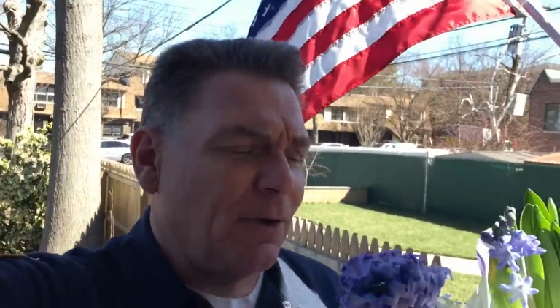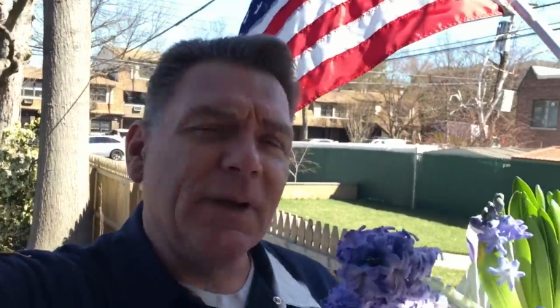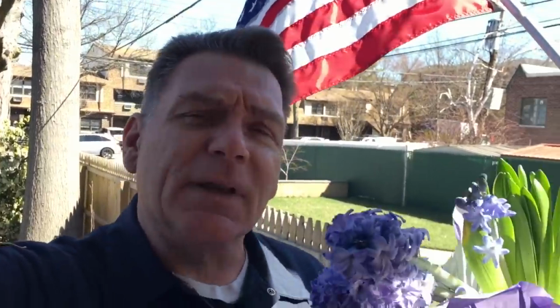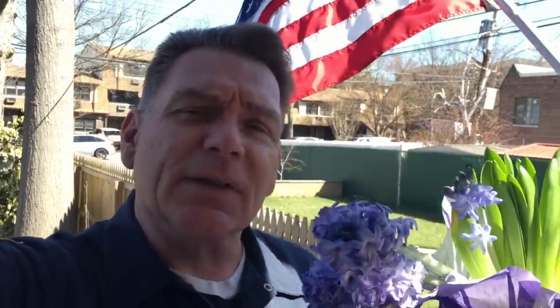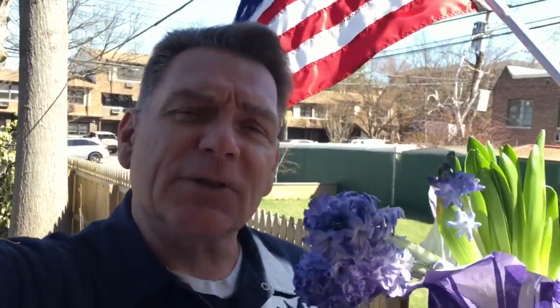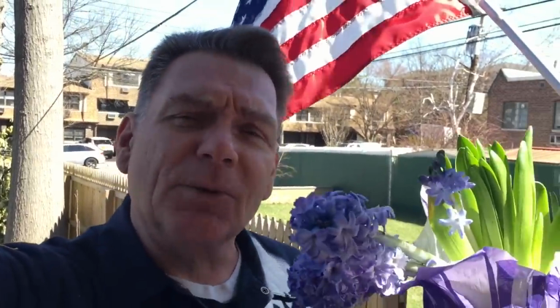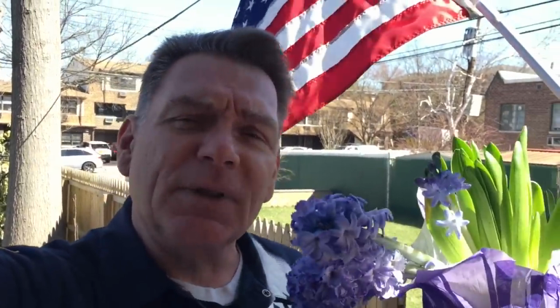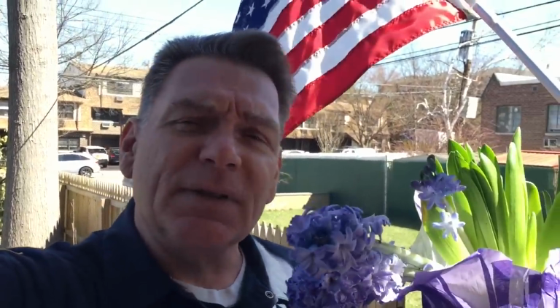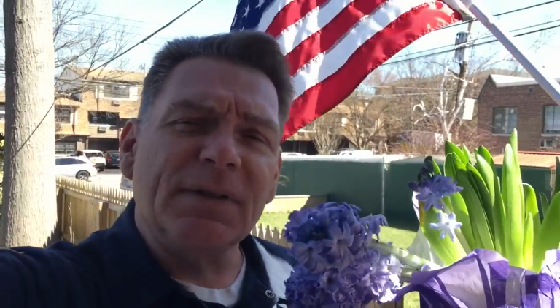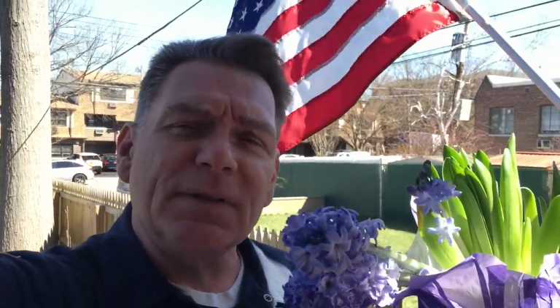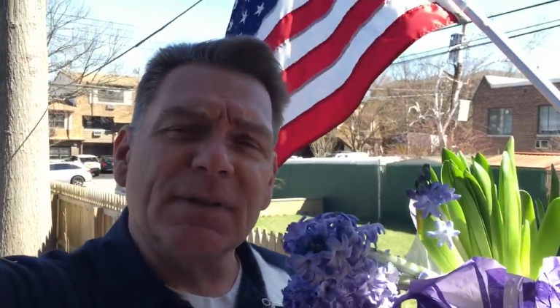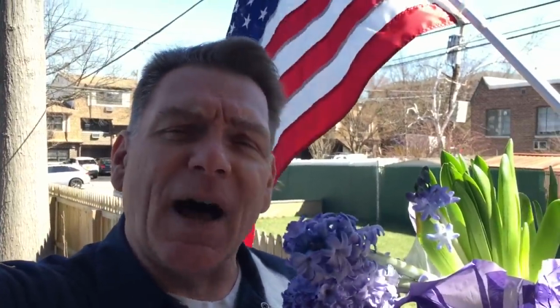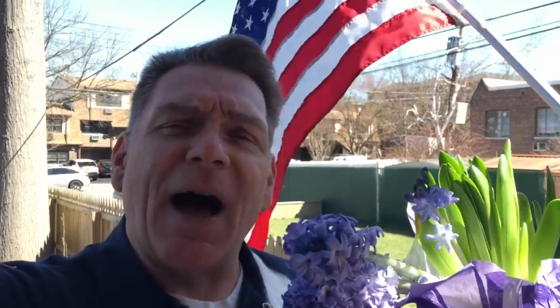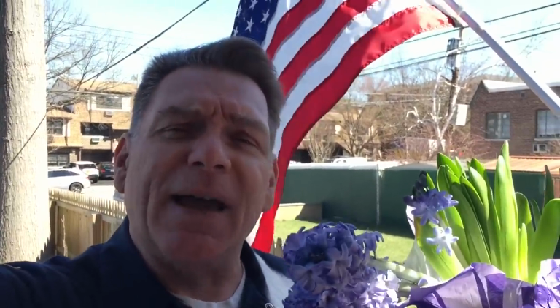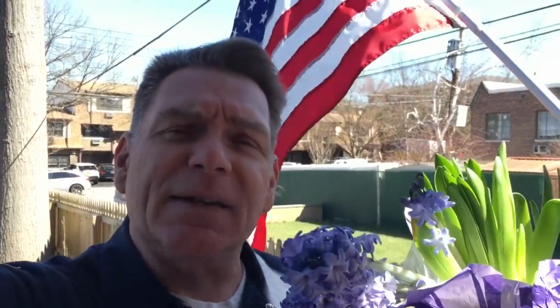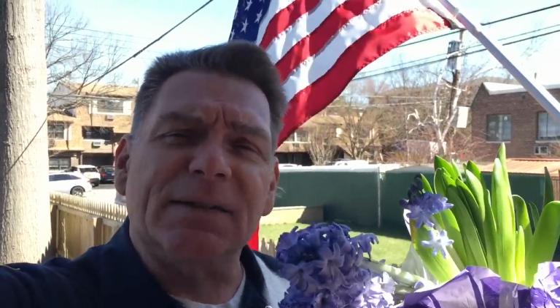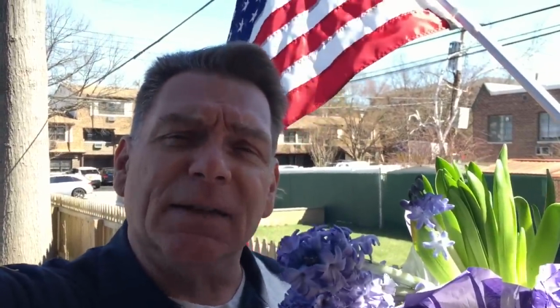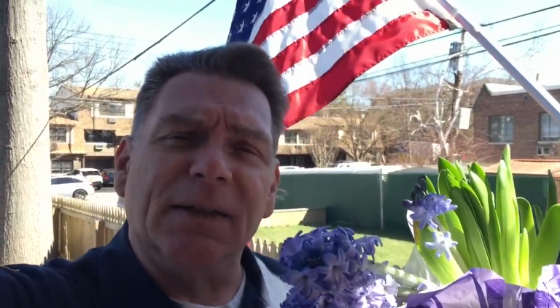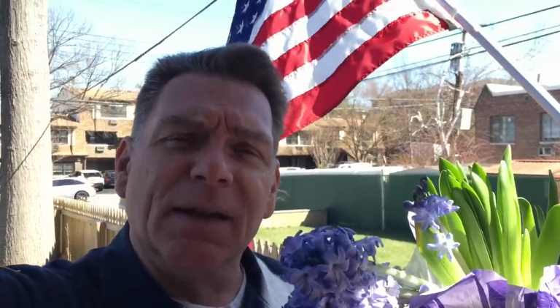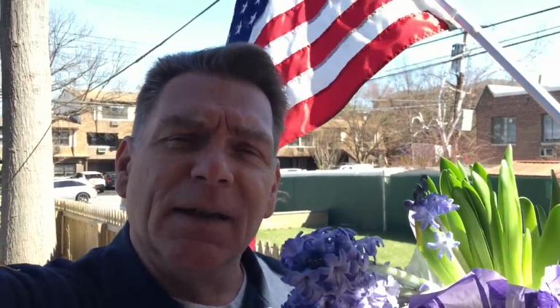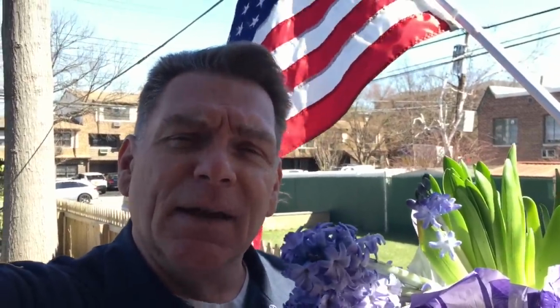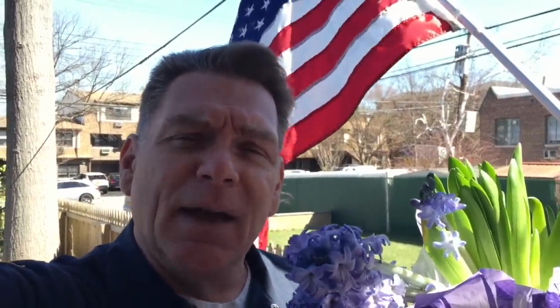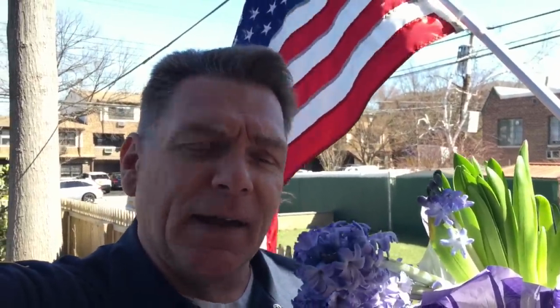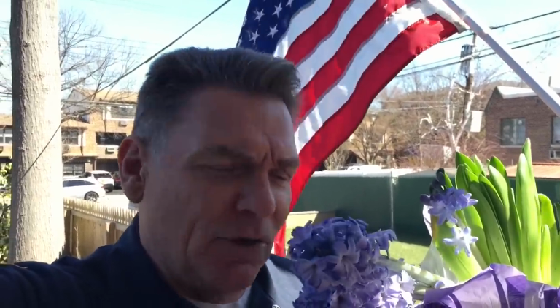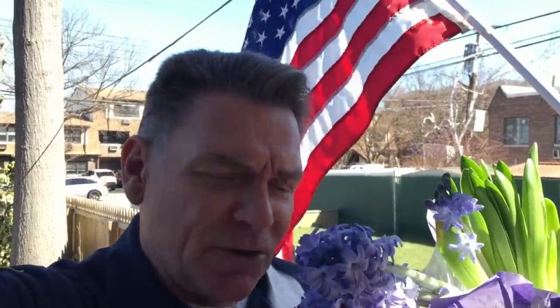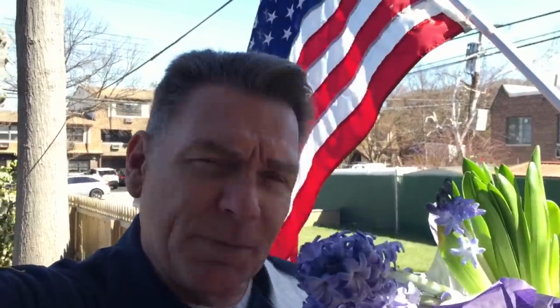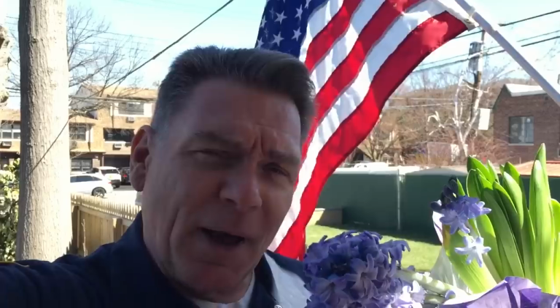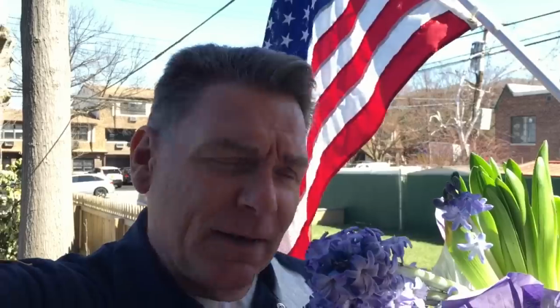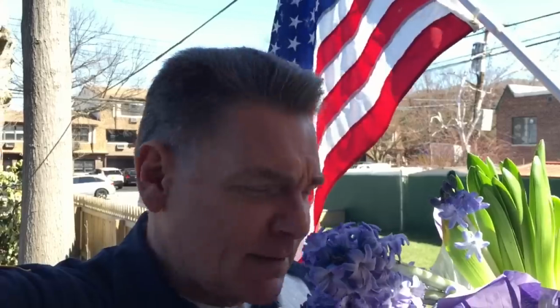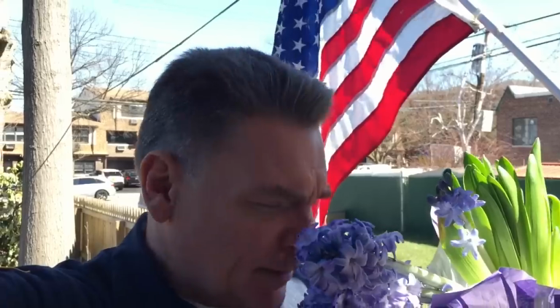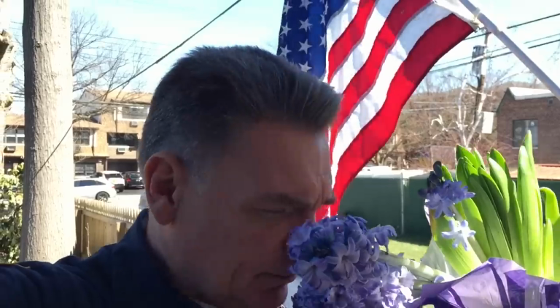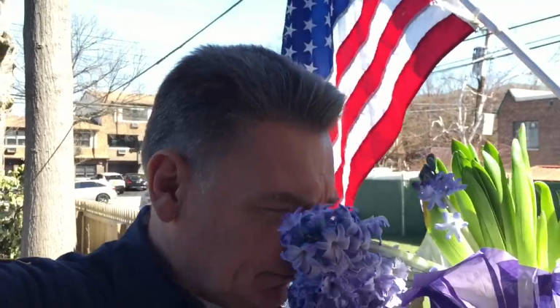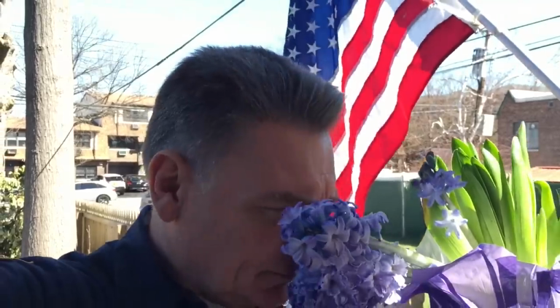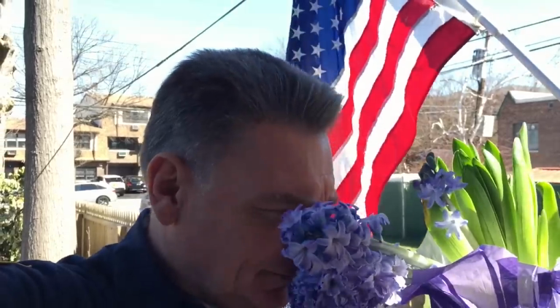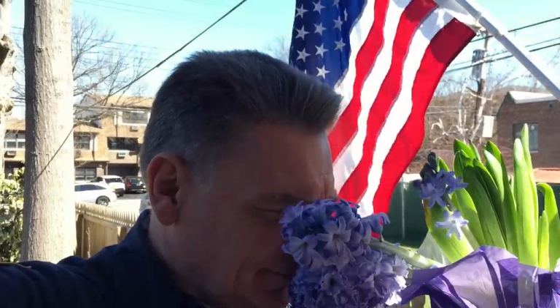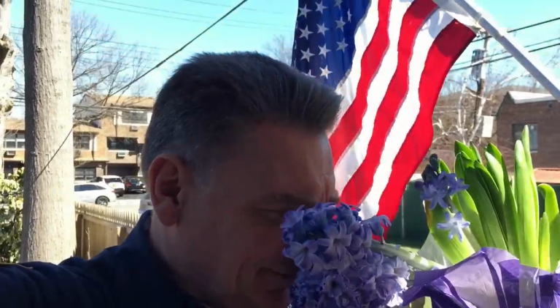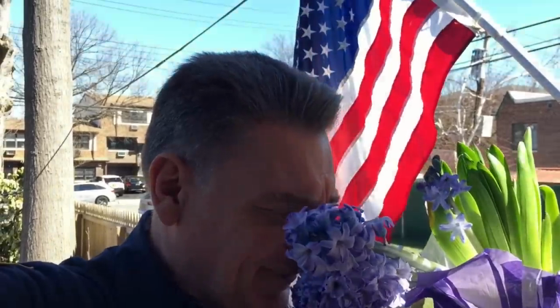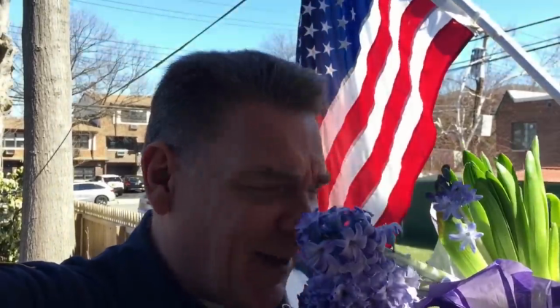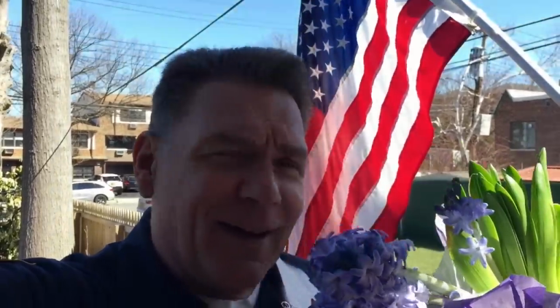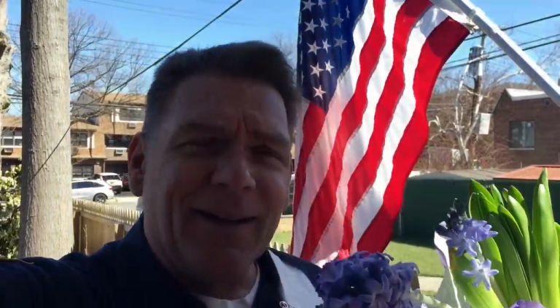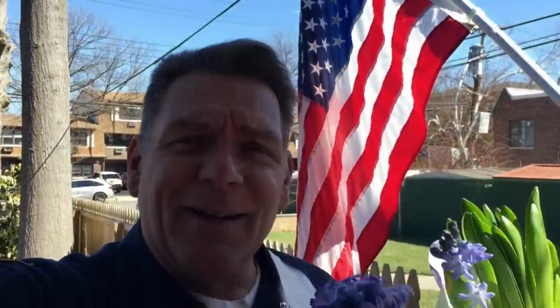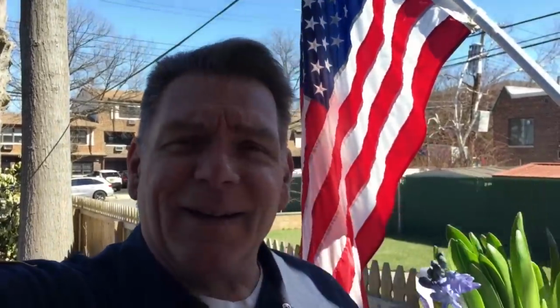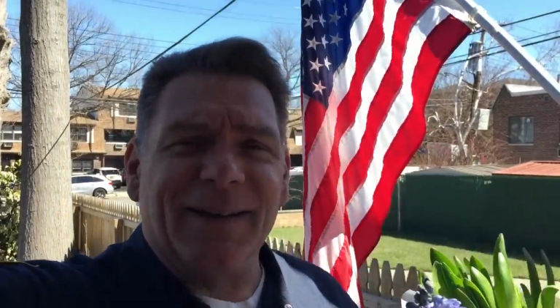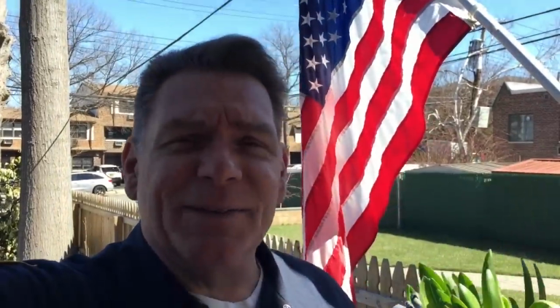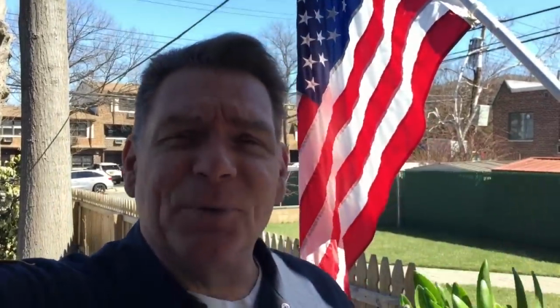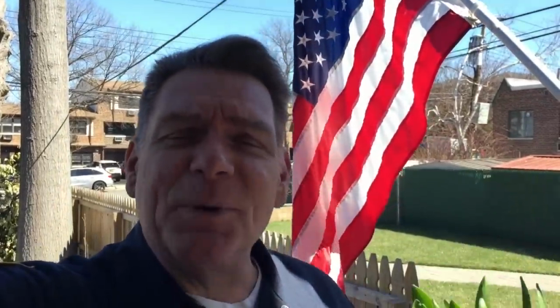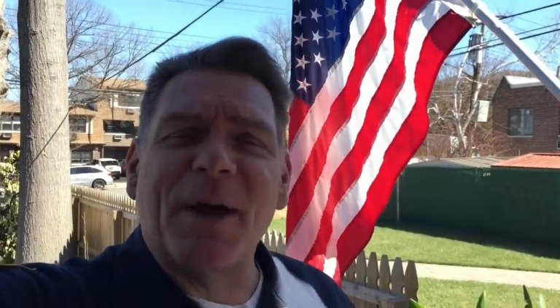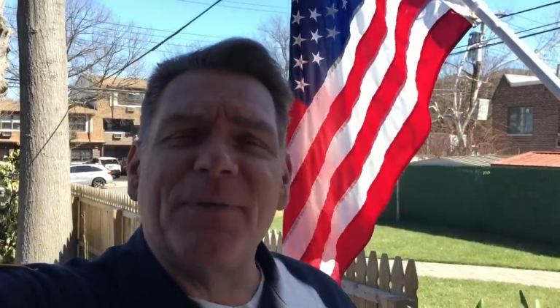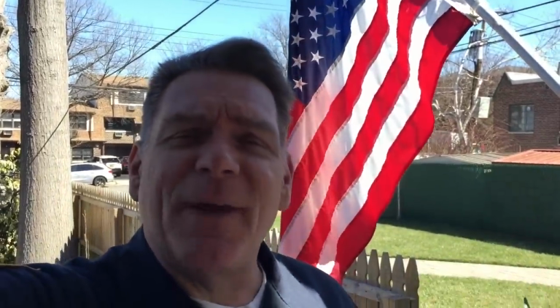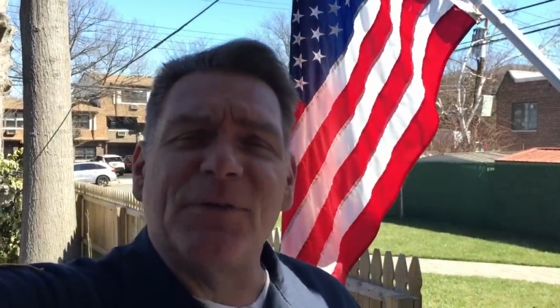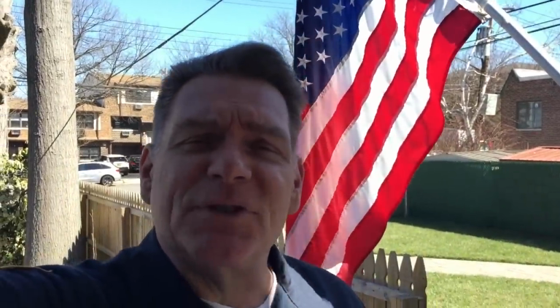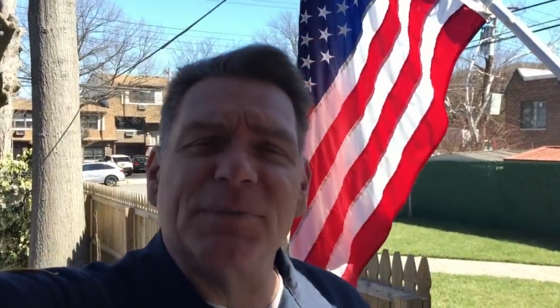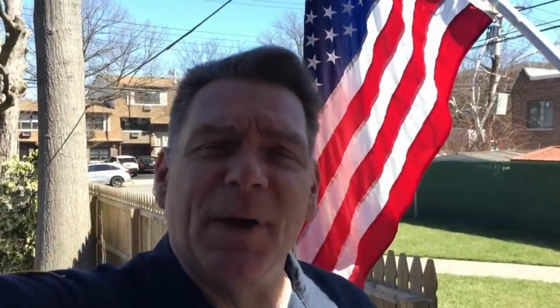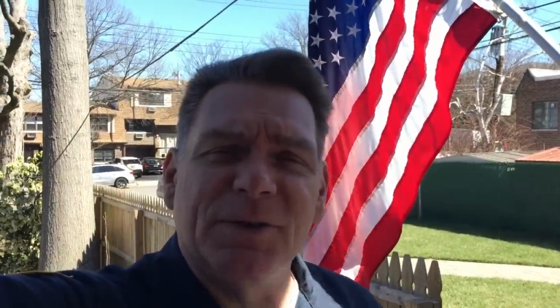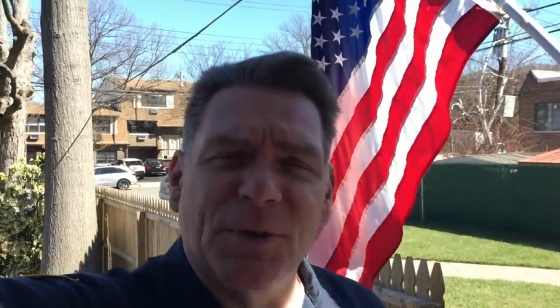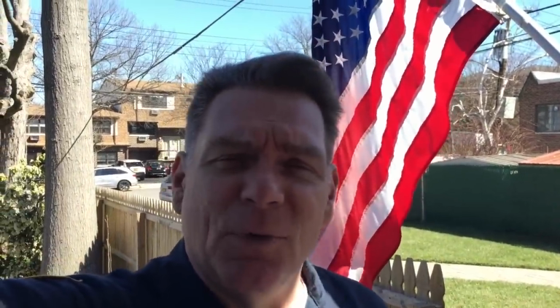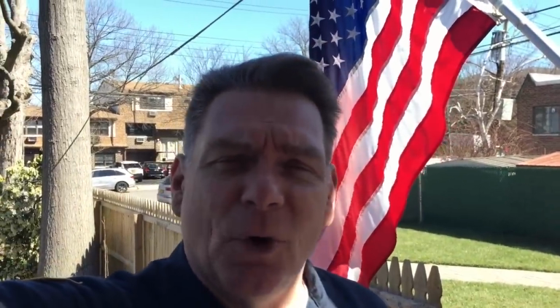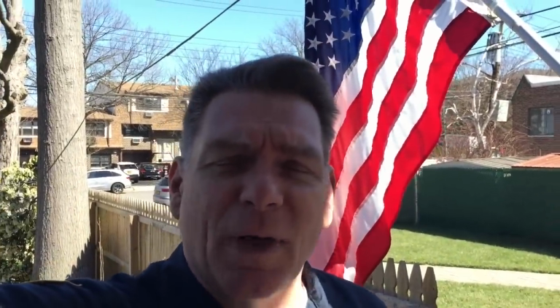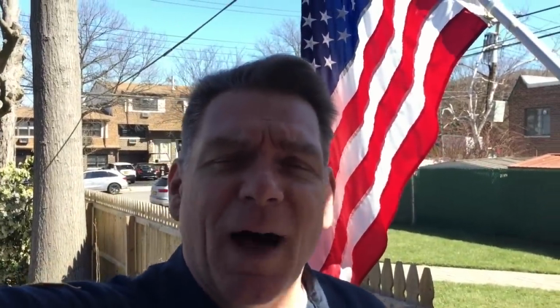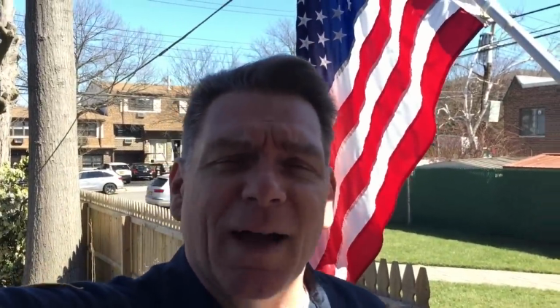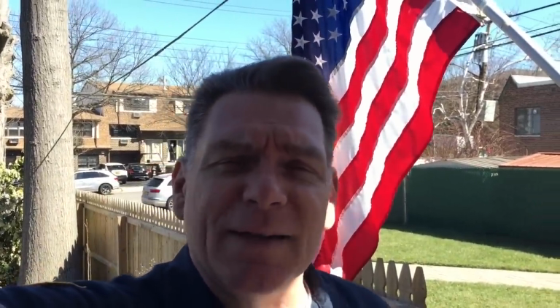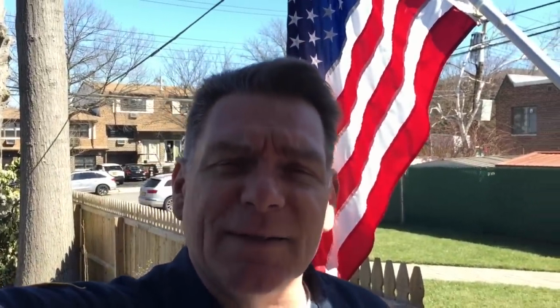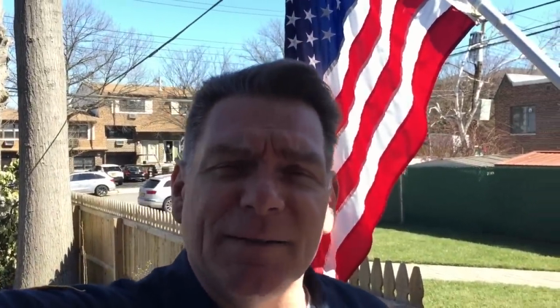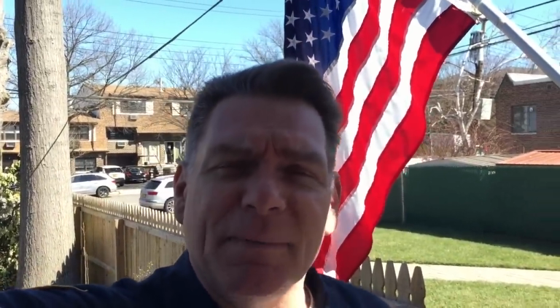Look at this. You know what this is? A hyacinth. Can you smell this? Oh, one of my favorite smells of all — the hyacinth.